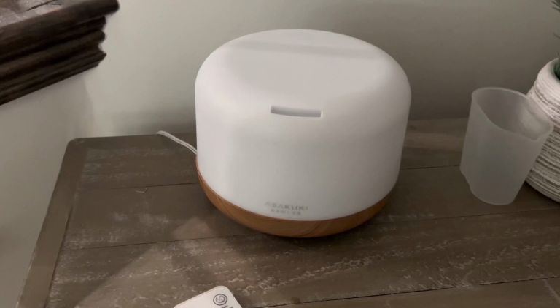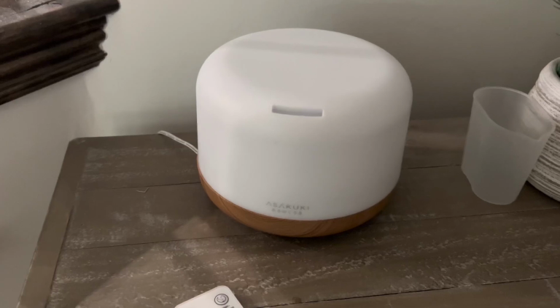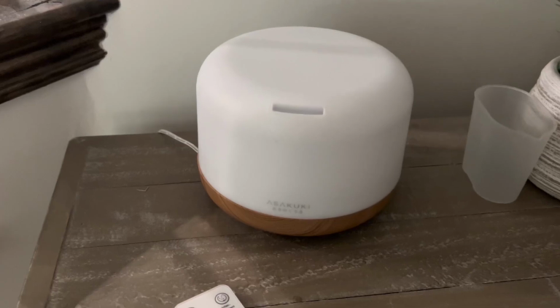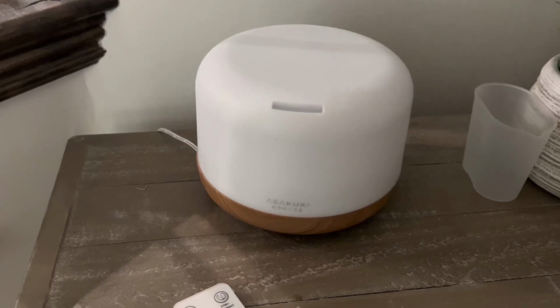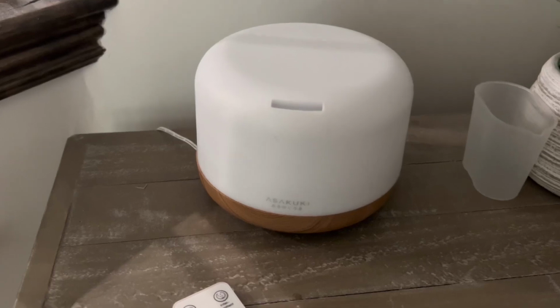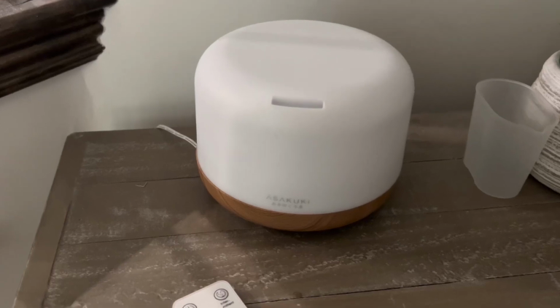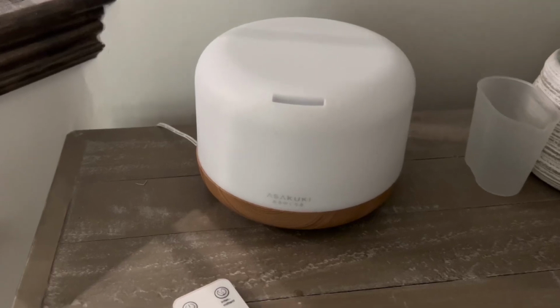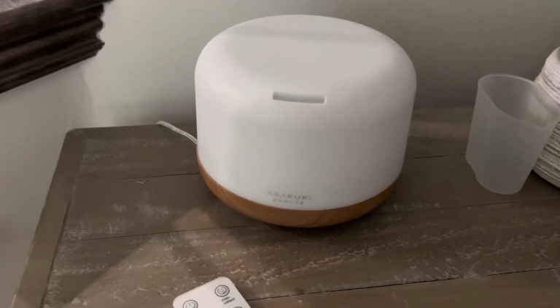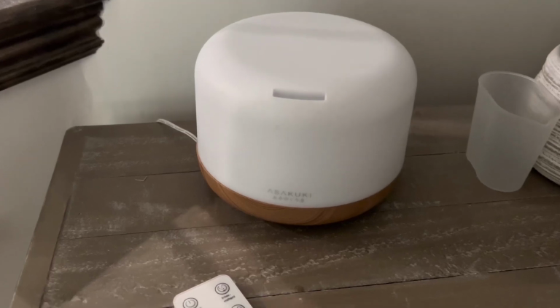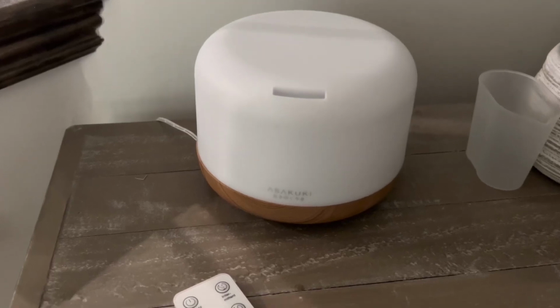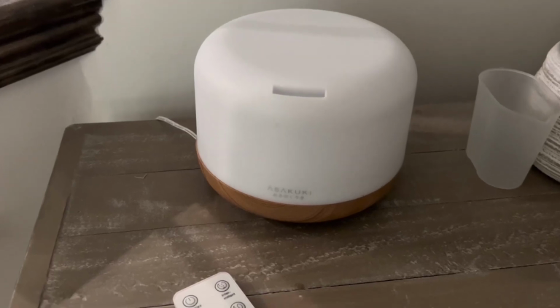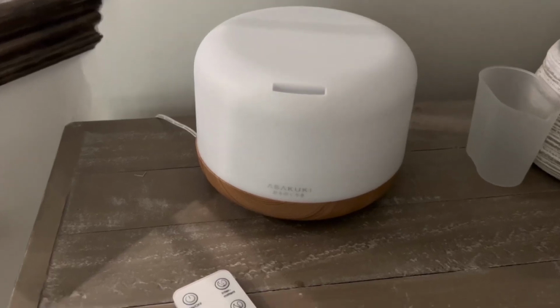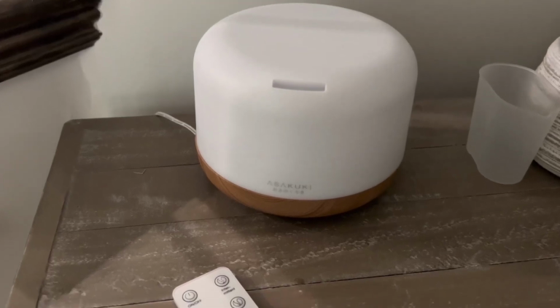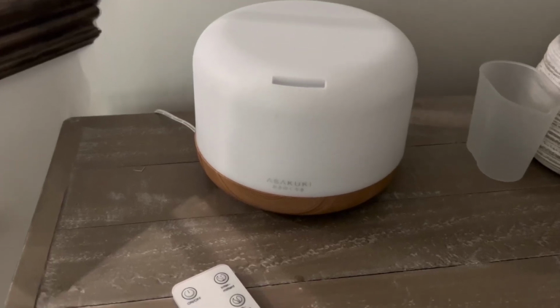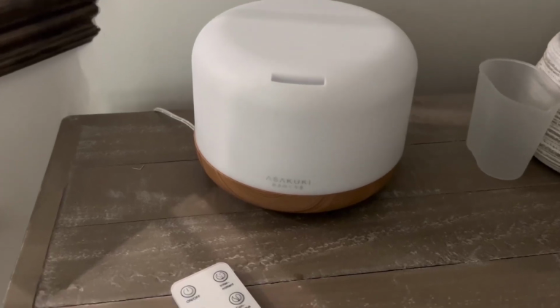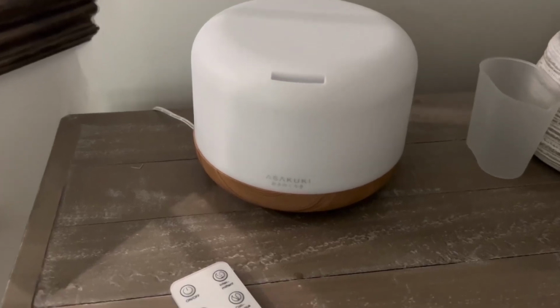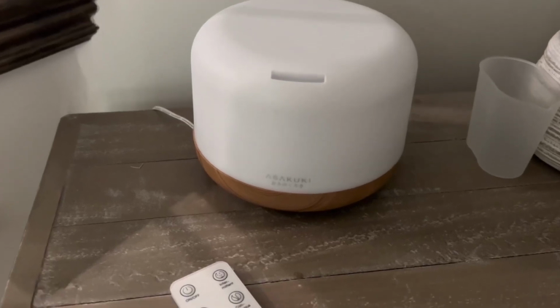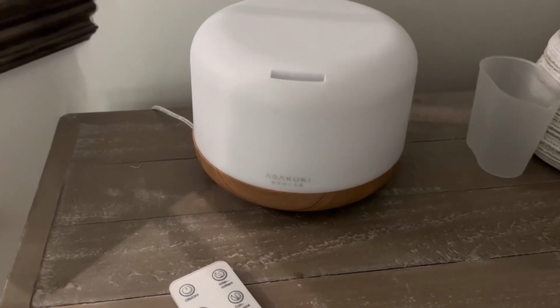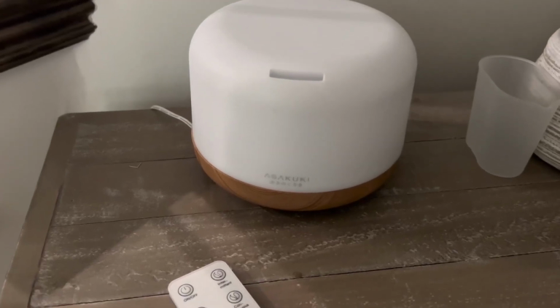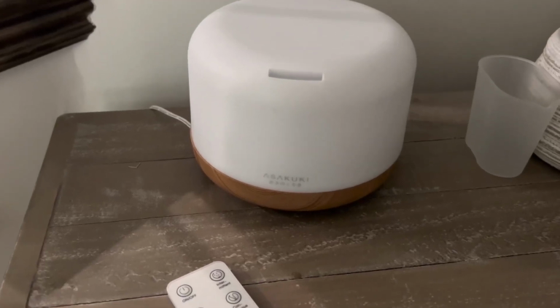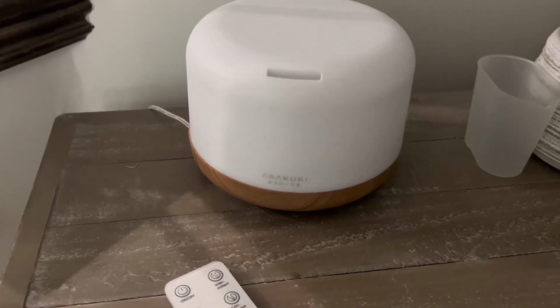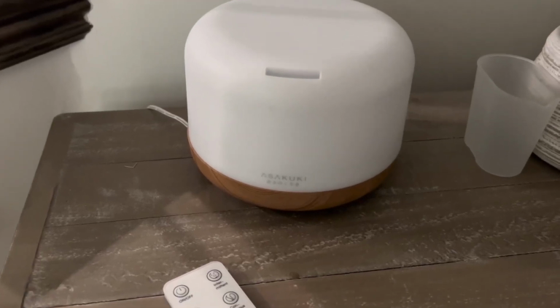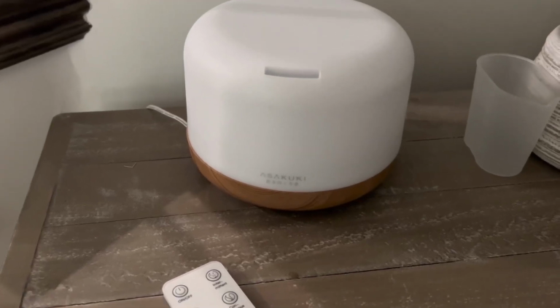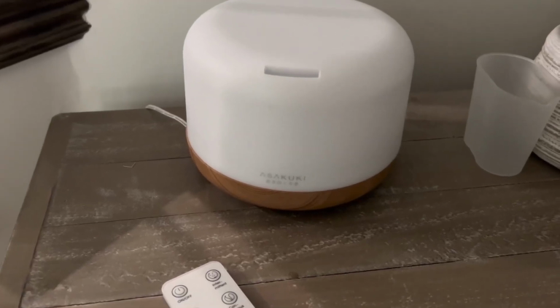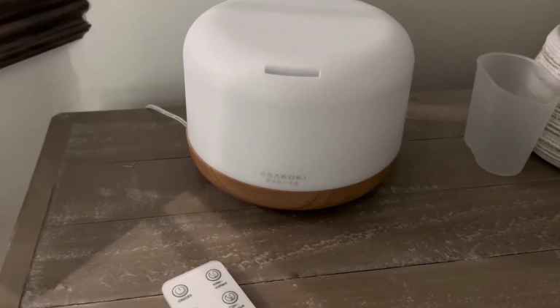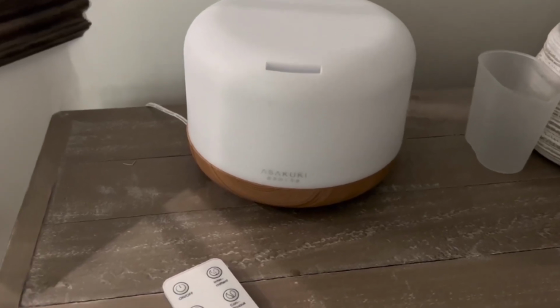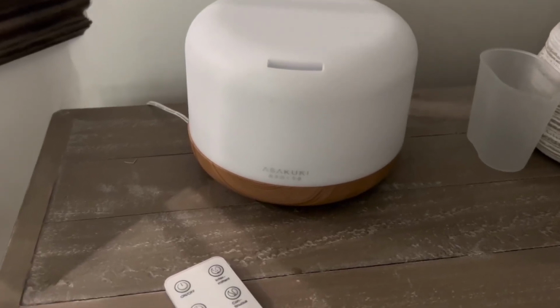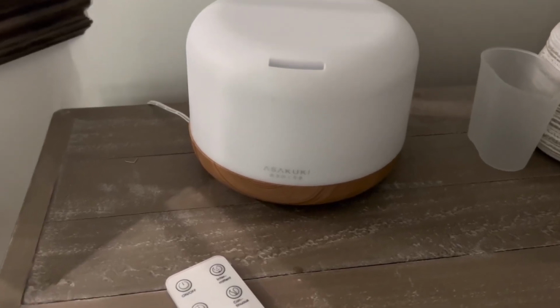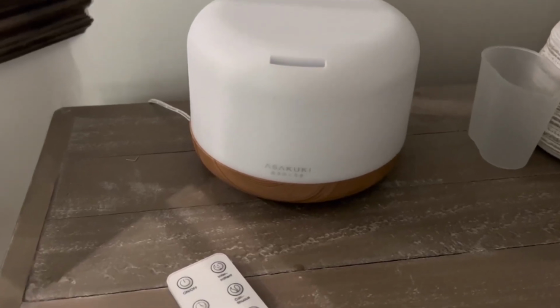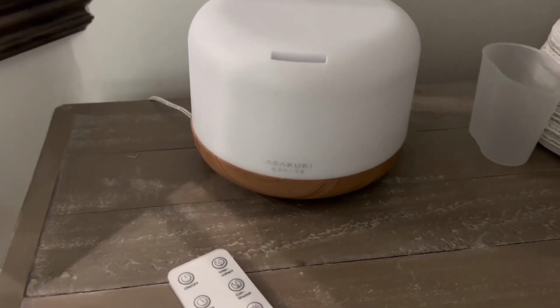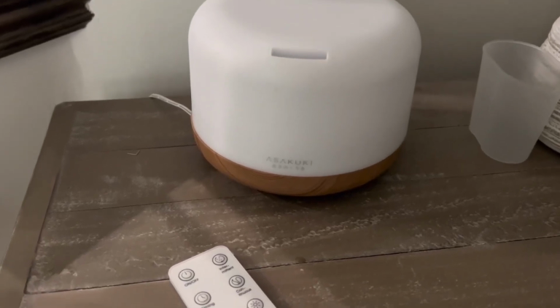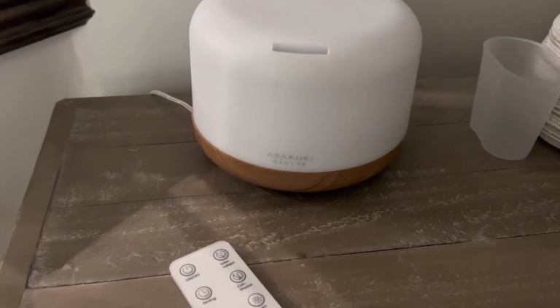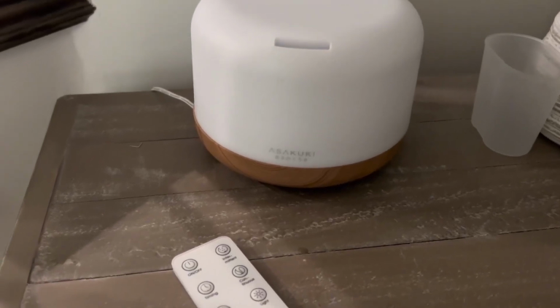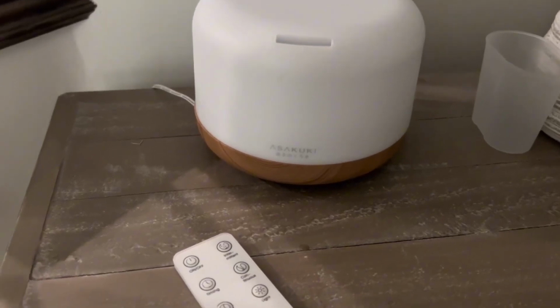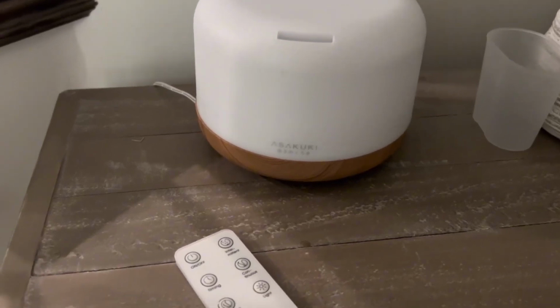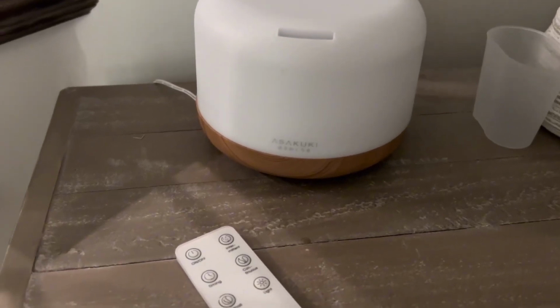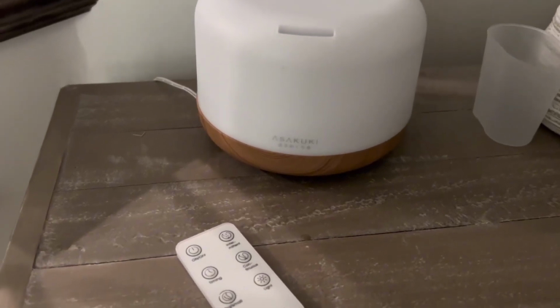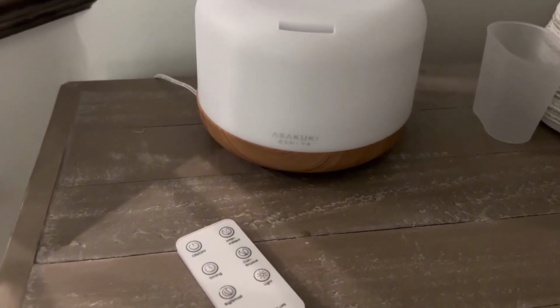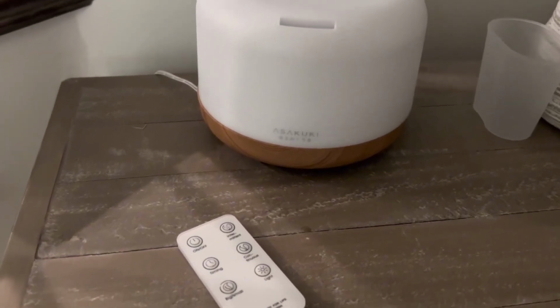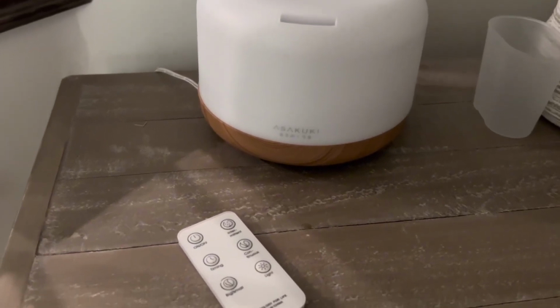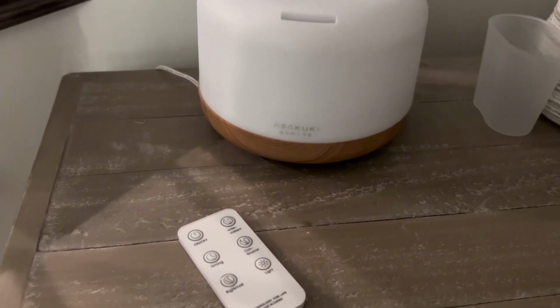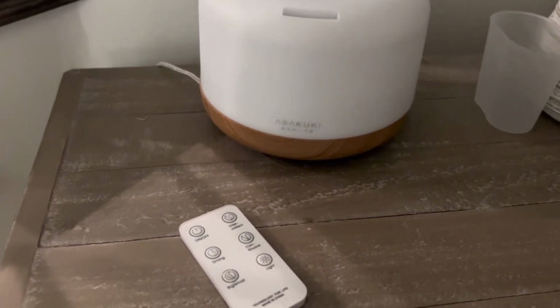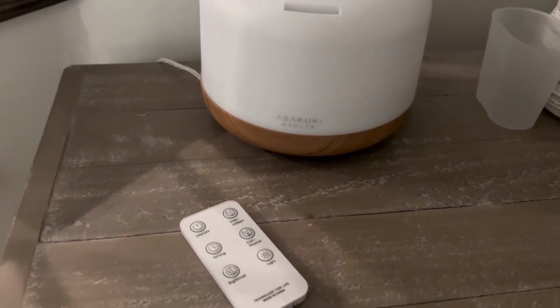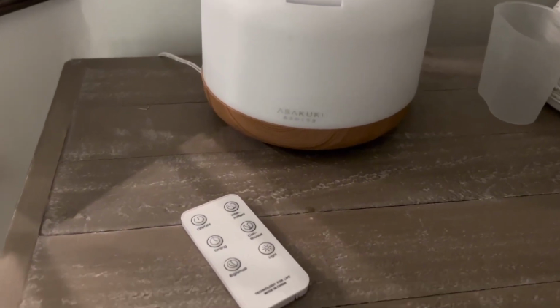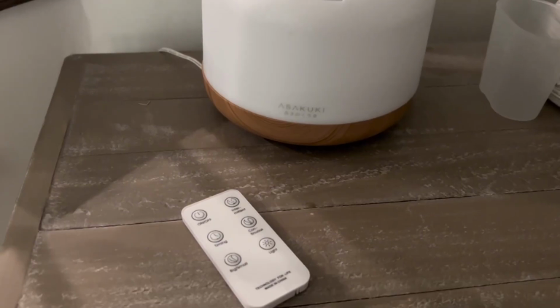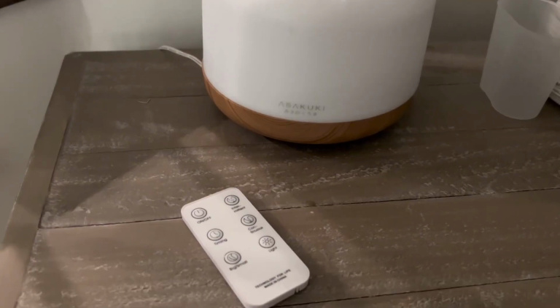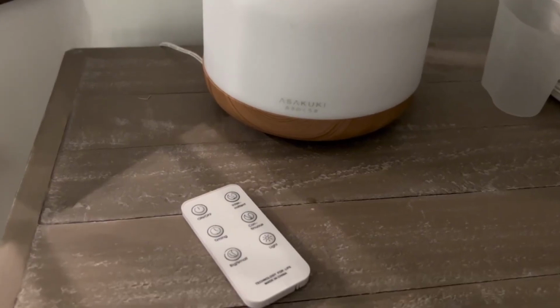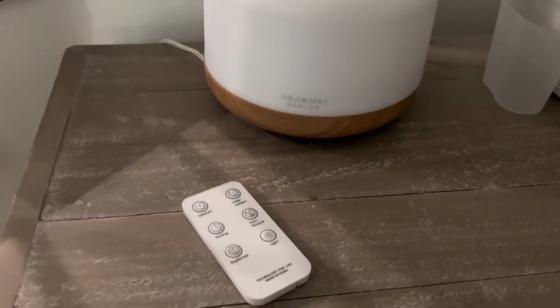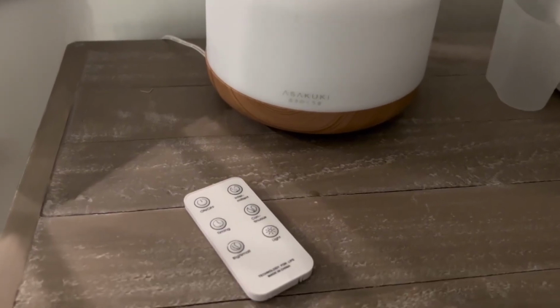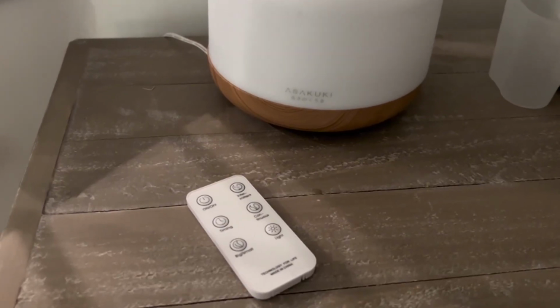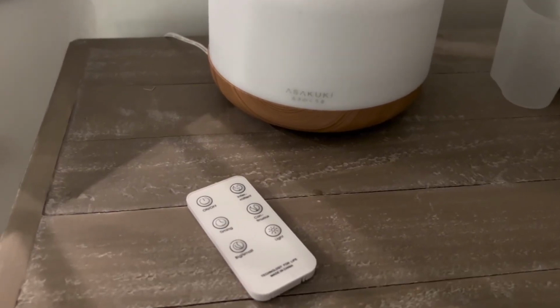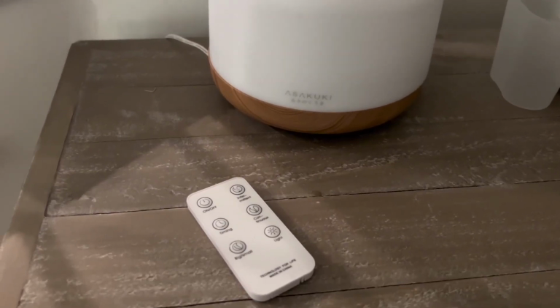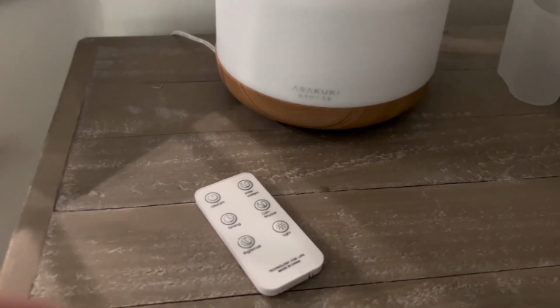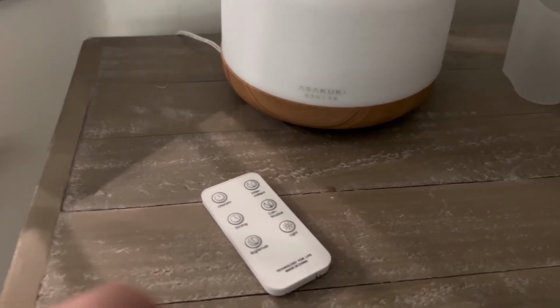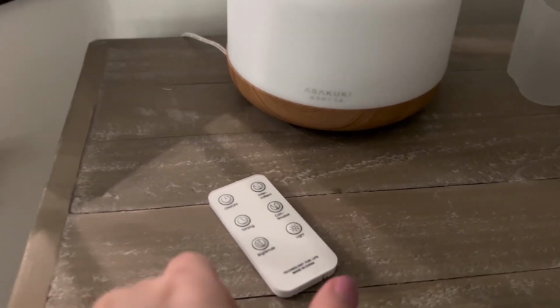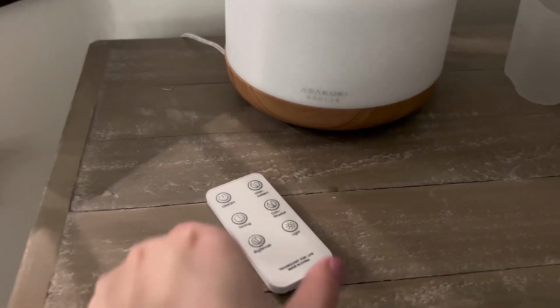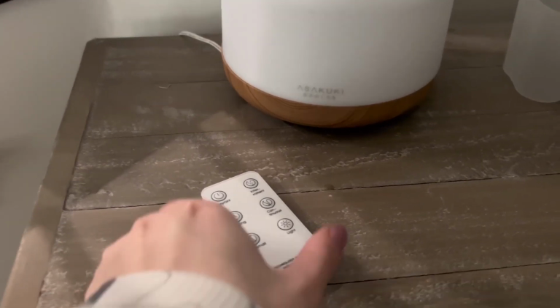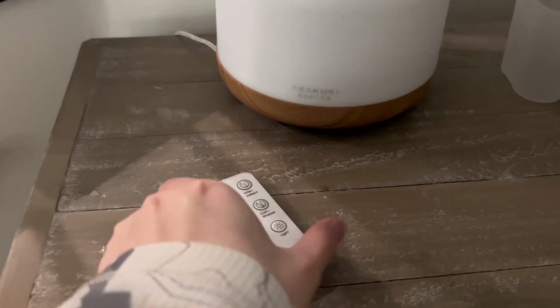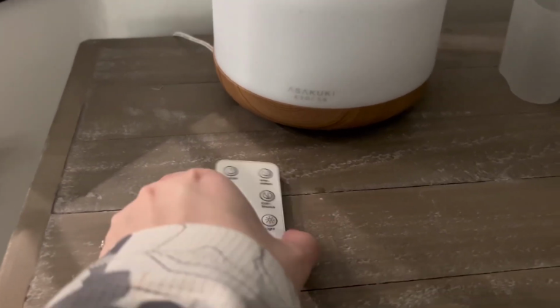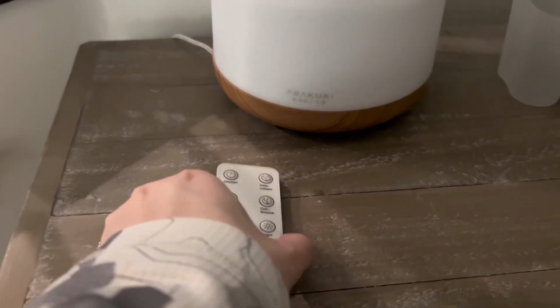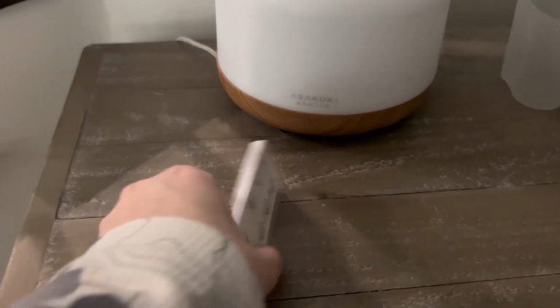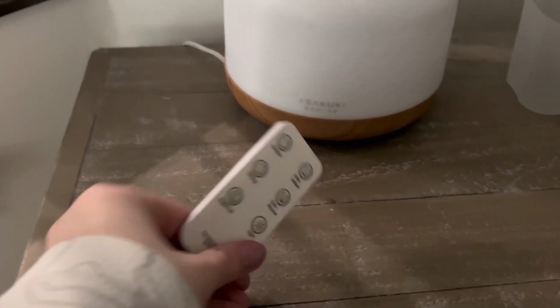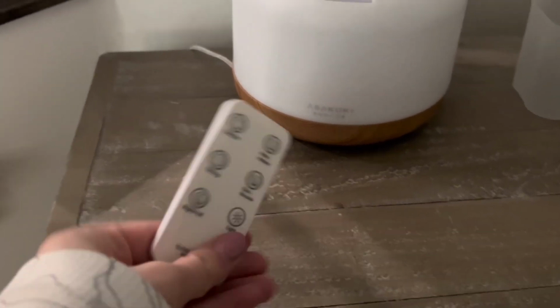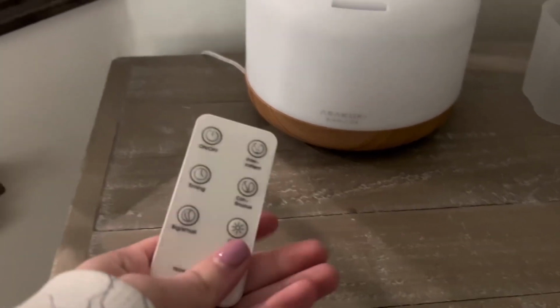If you are looking for an essential oil diffuser, listen up. I have been trying for months to find a product that will actually work, and this one has got to be the best one yet.